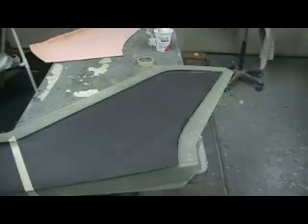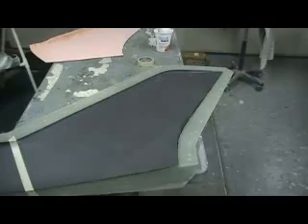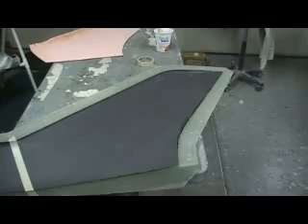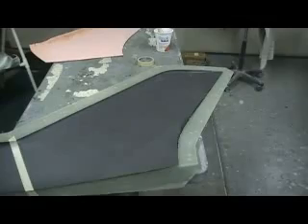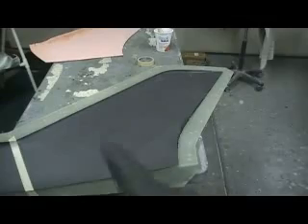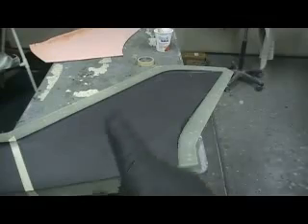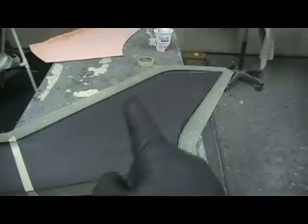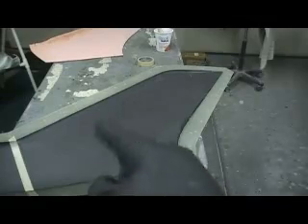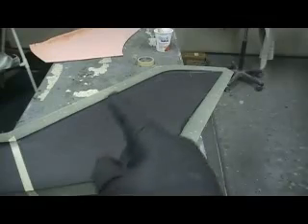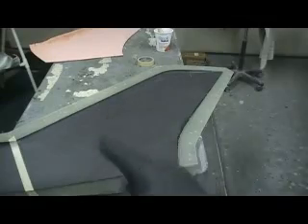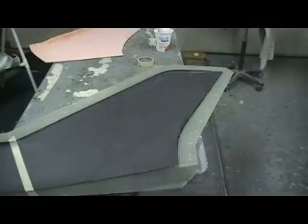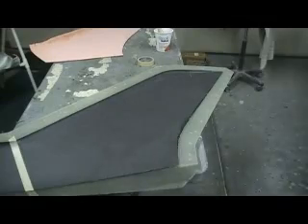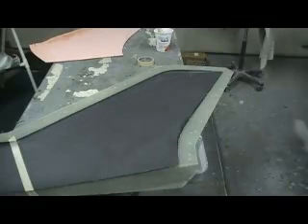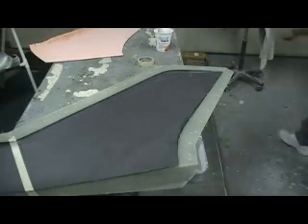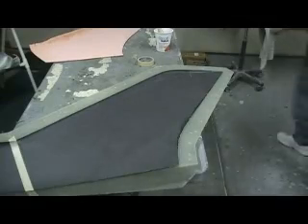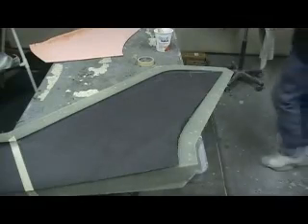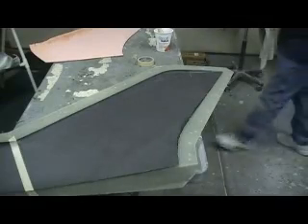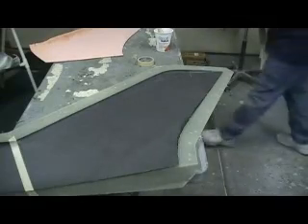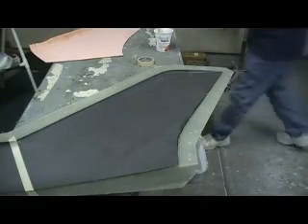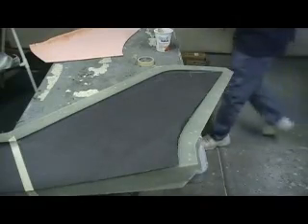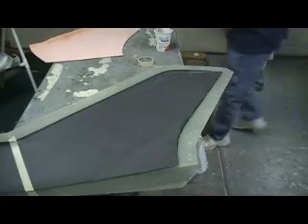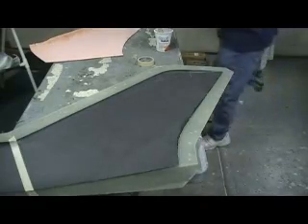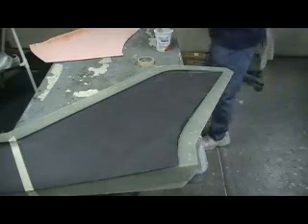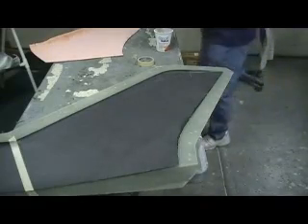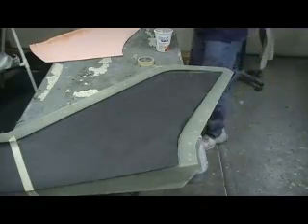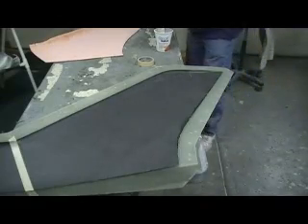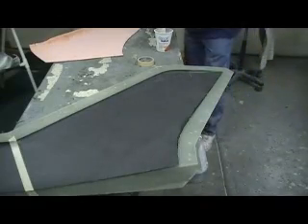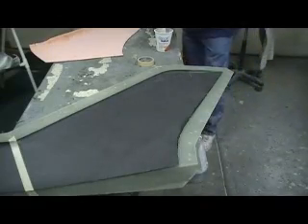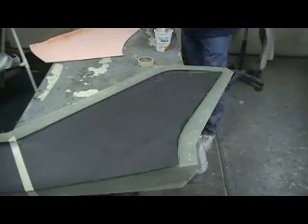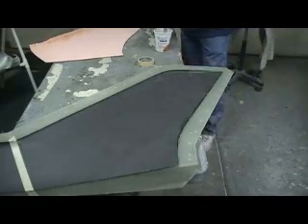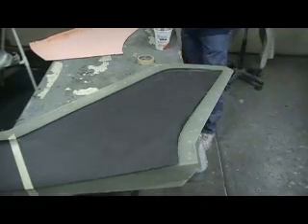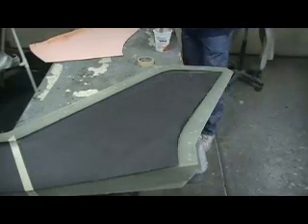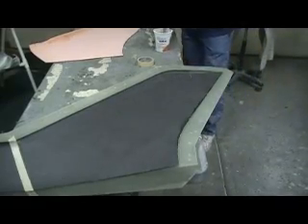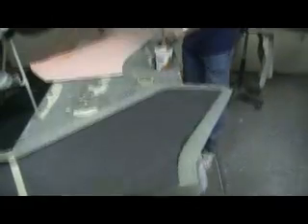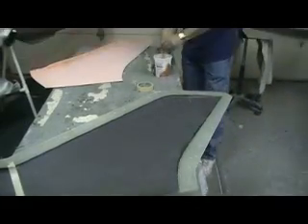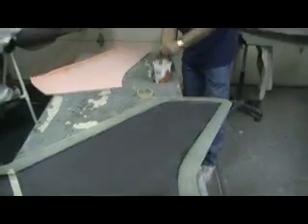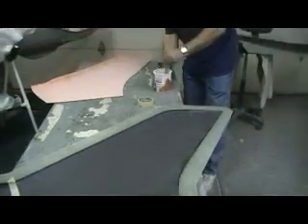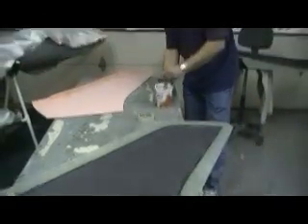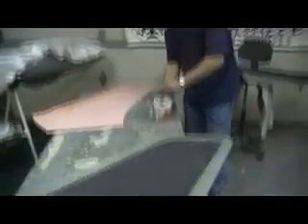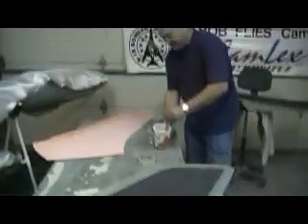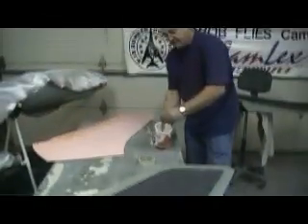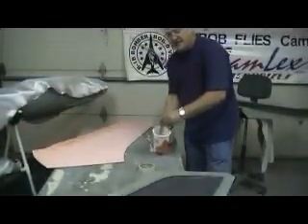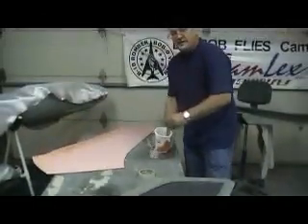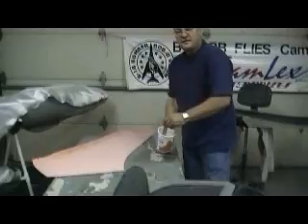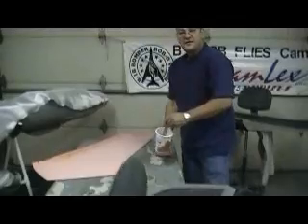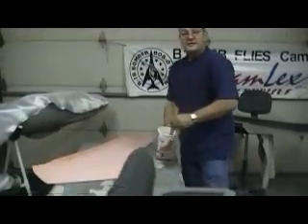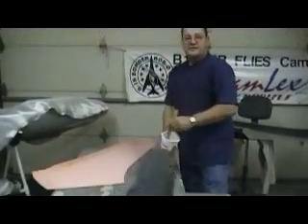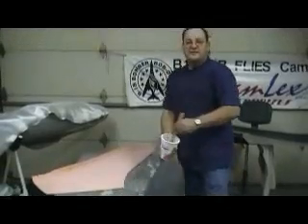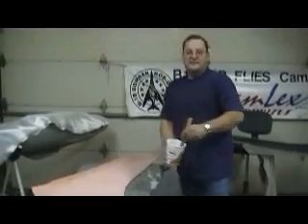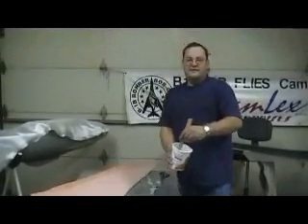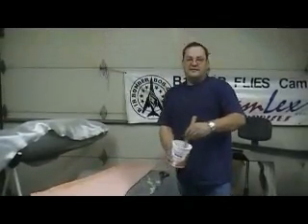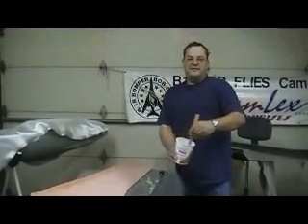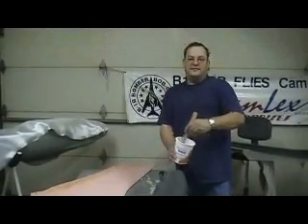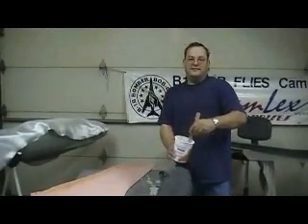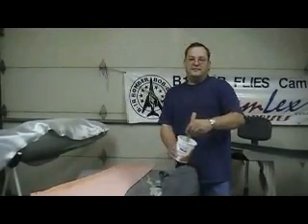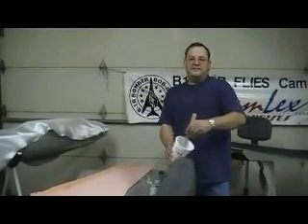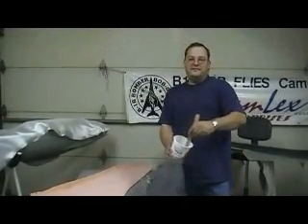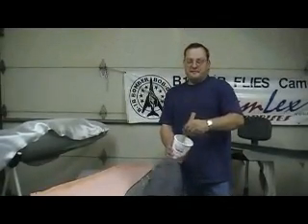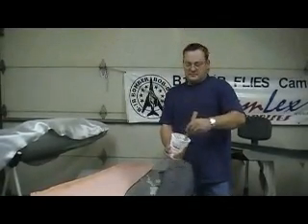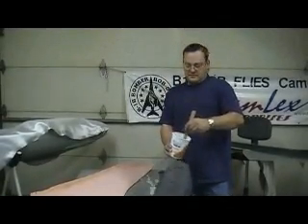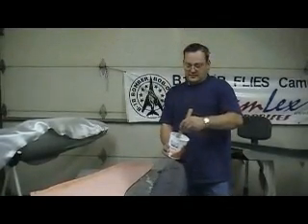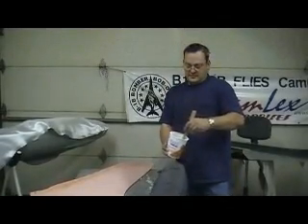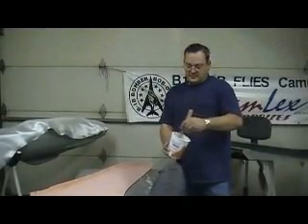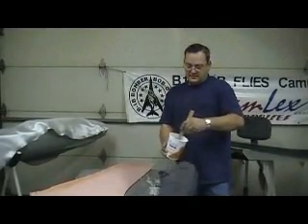Hey everybody, welcome back to the shop for 10 more minutes of action-packed.